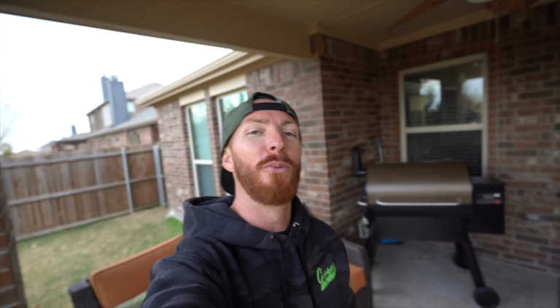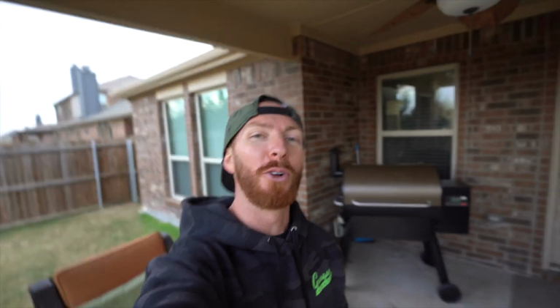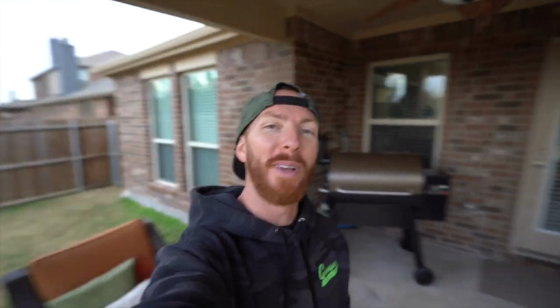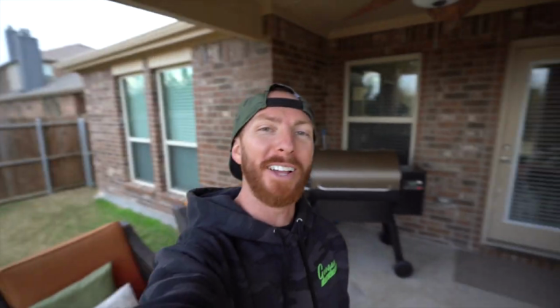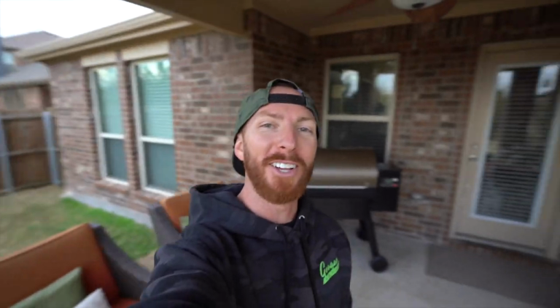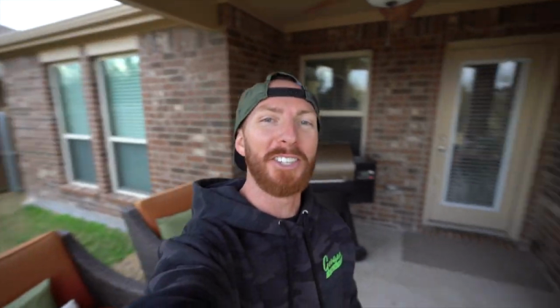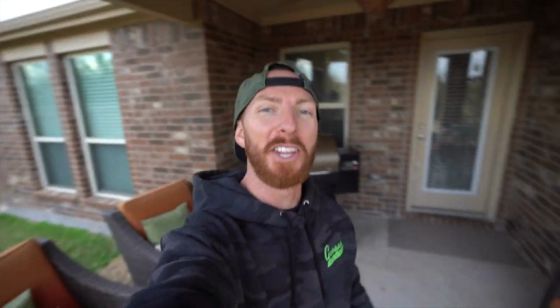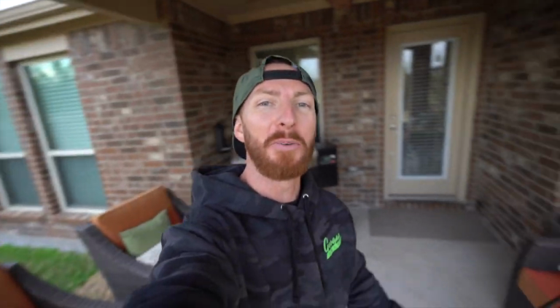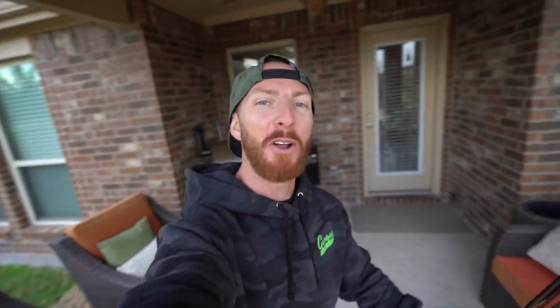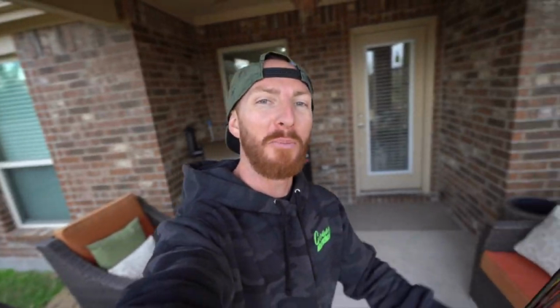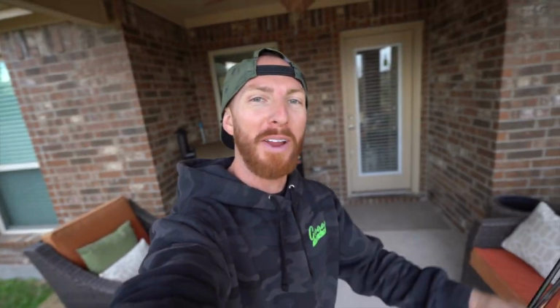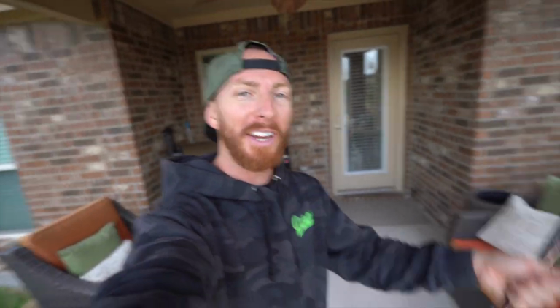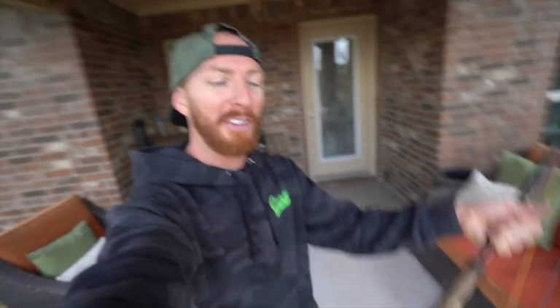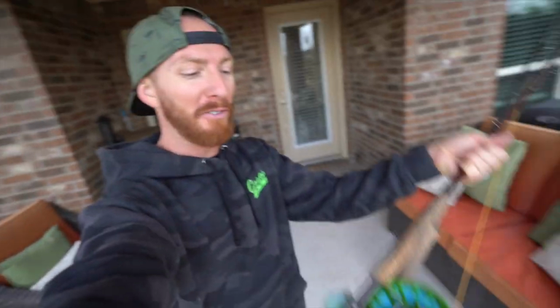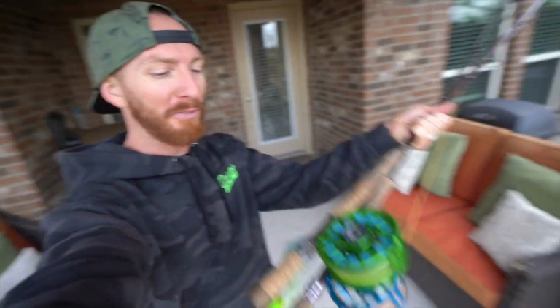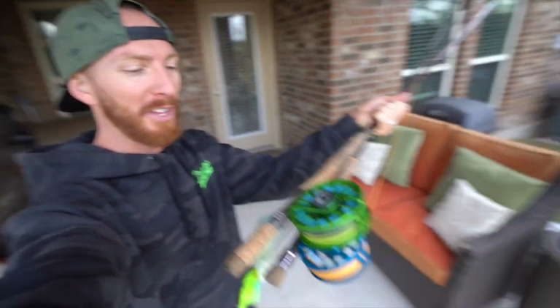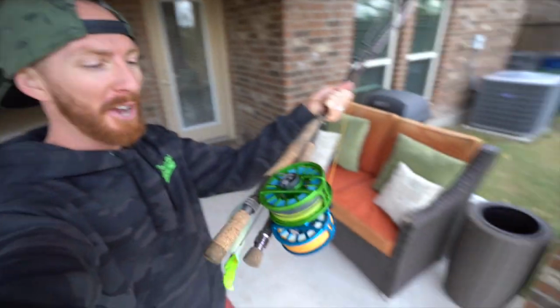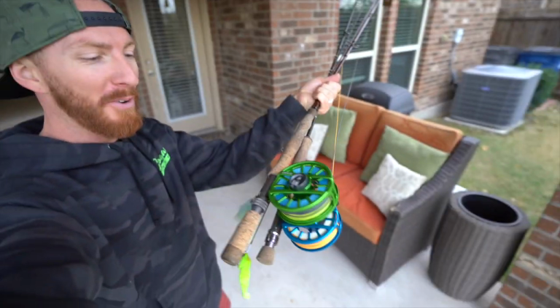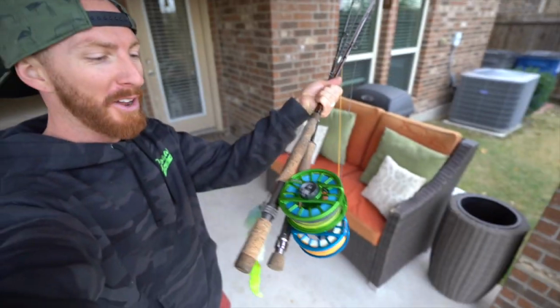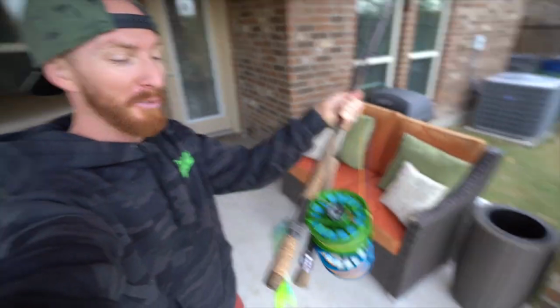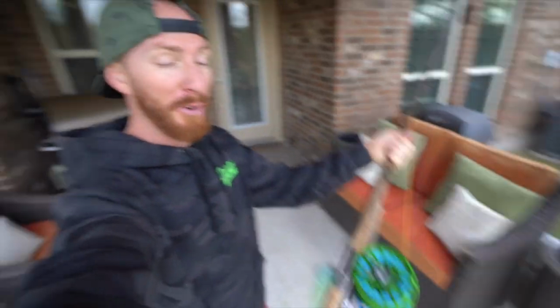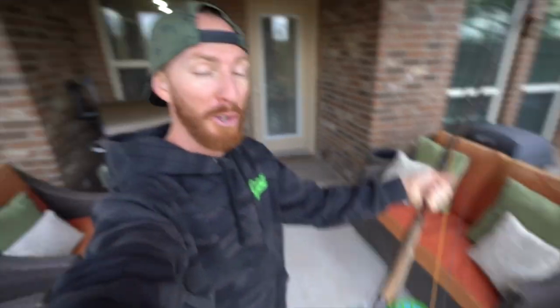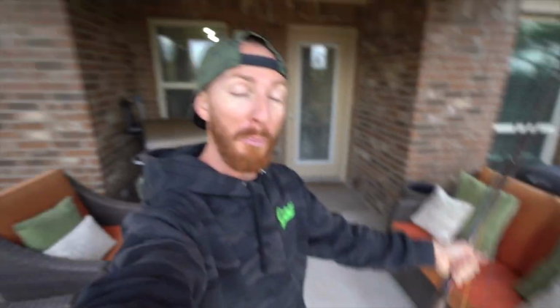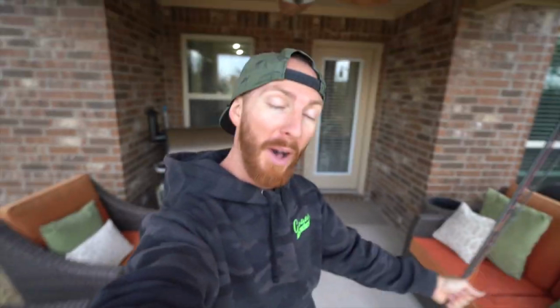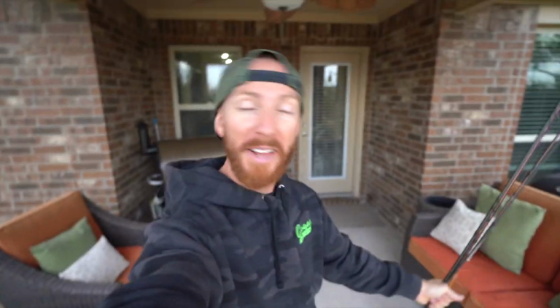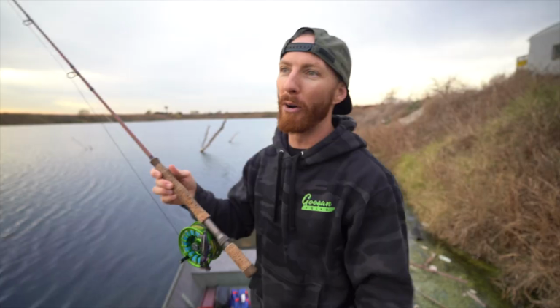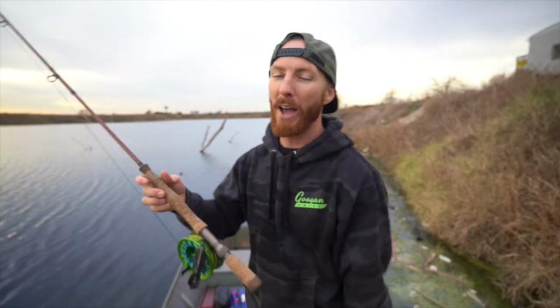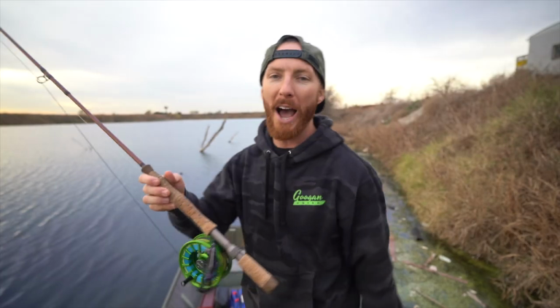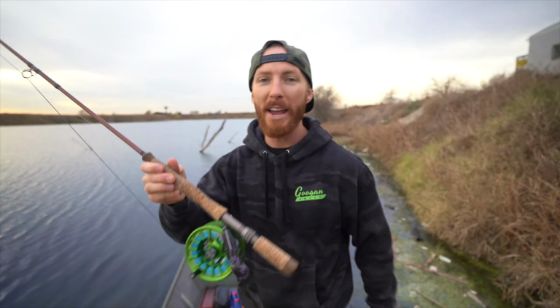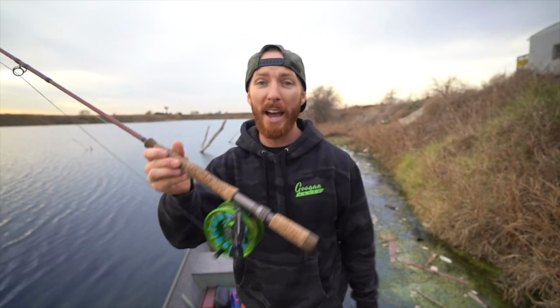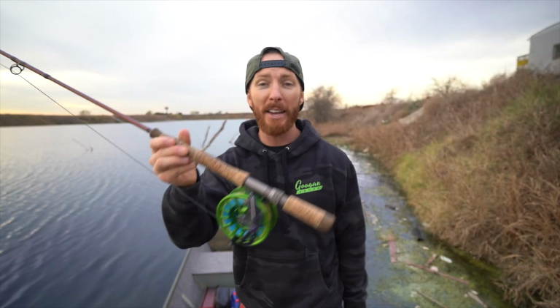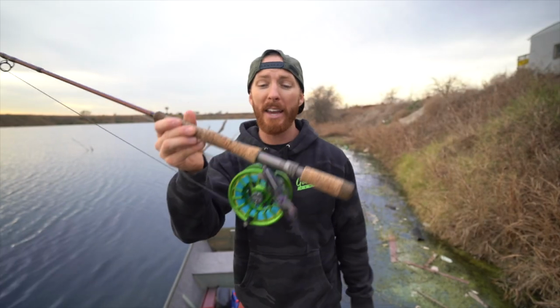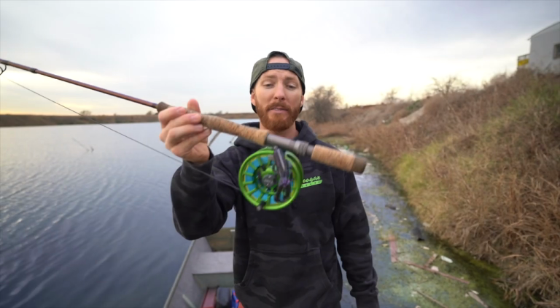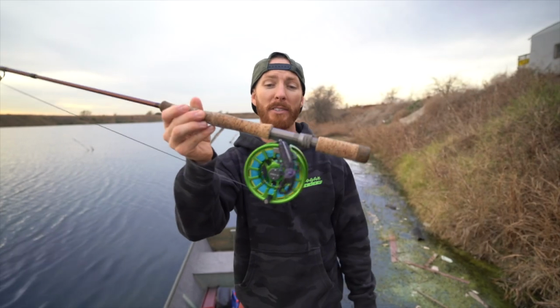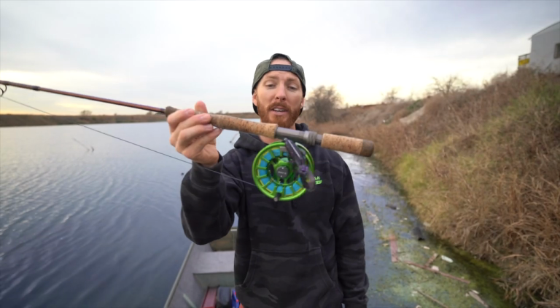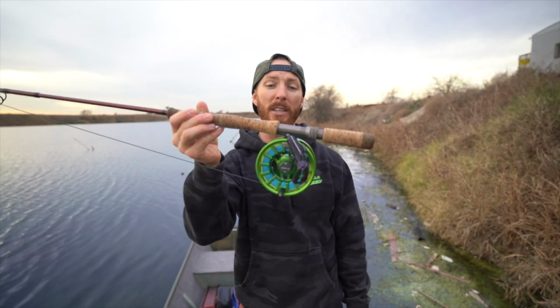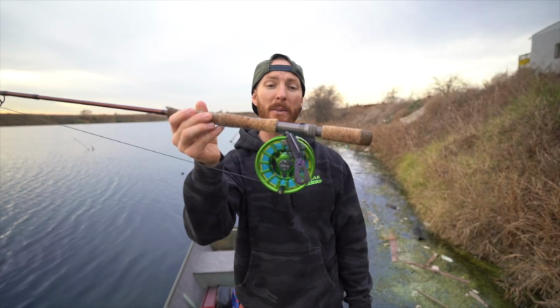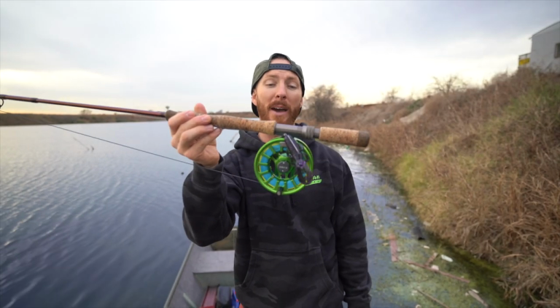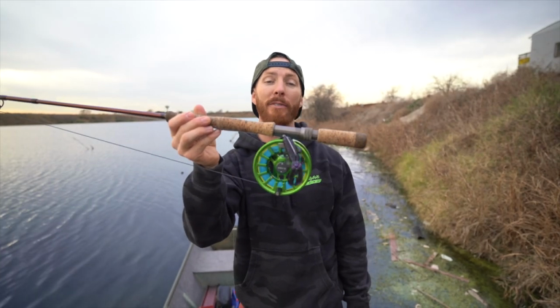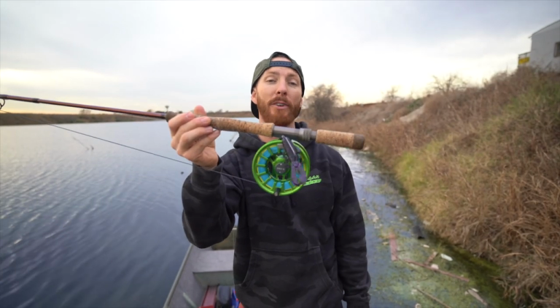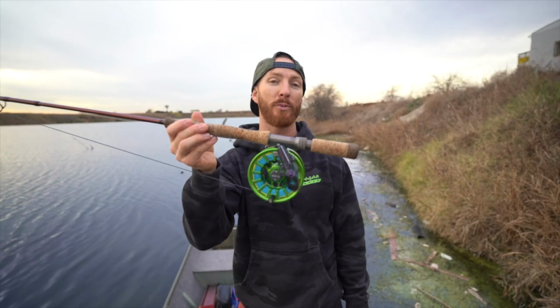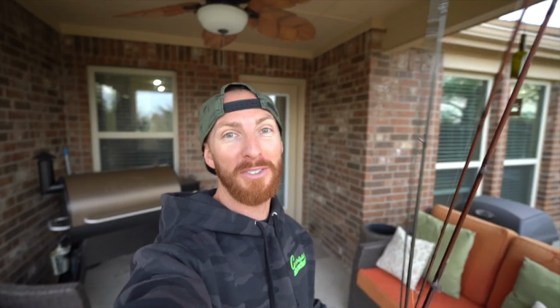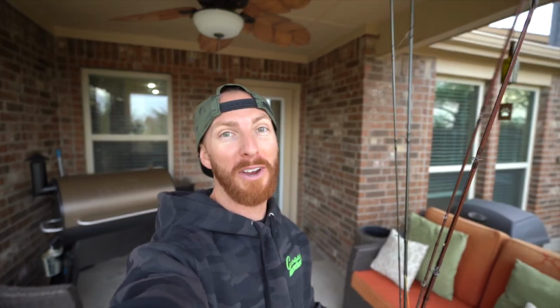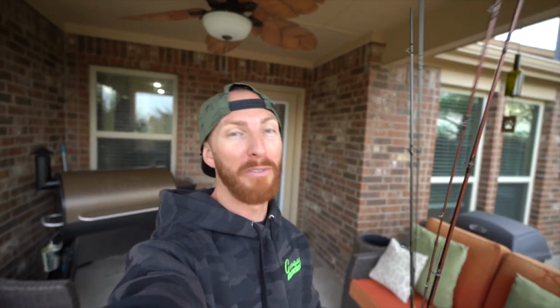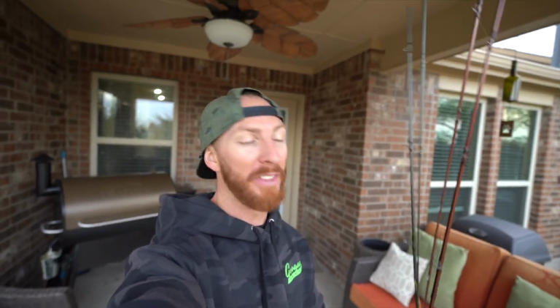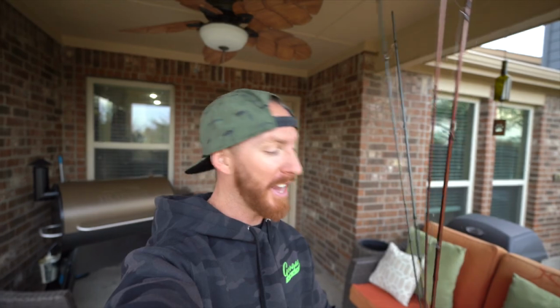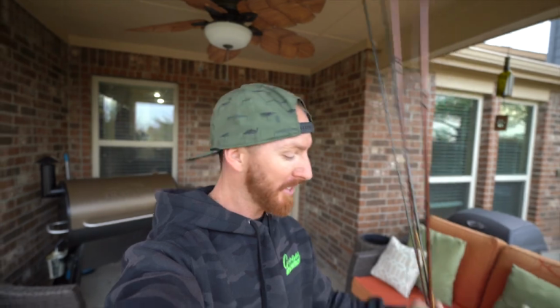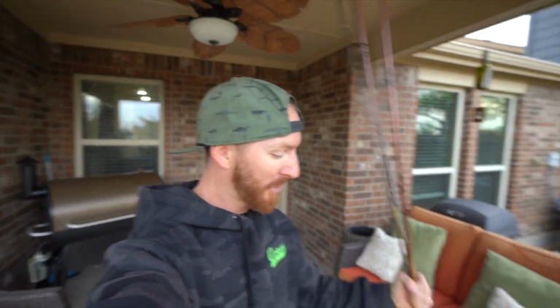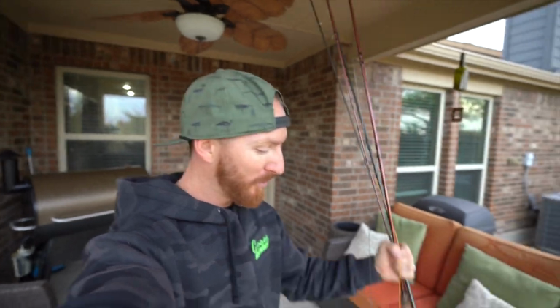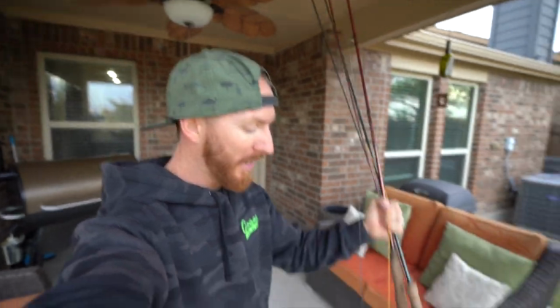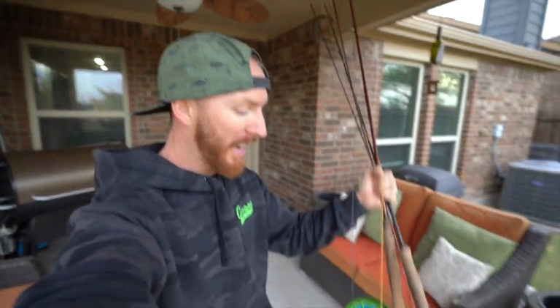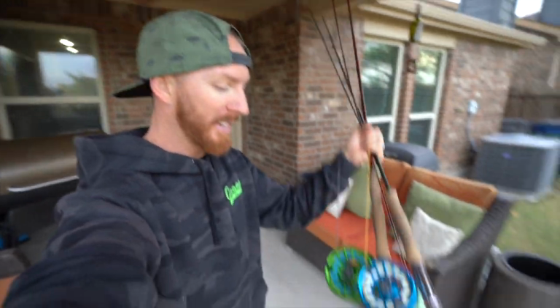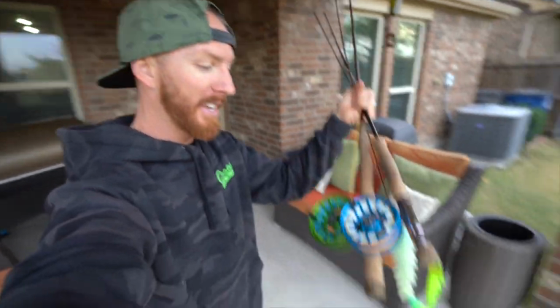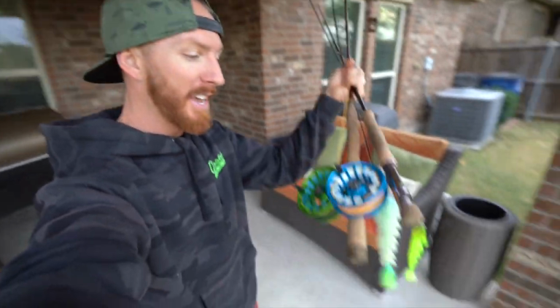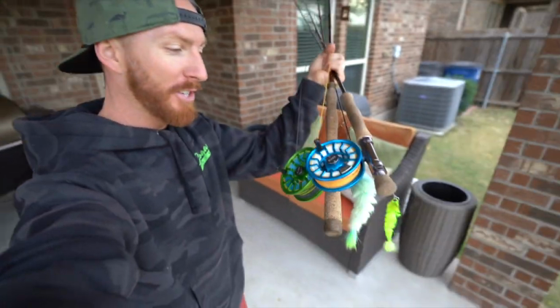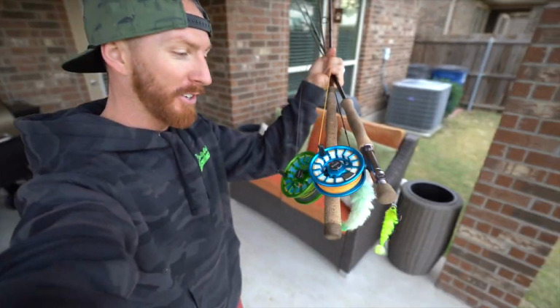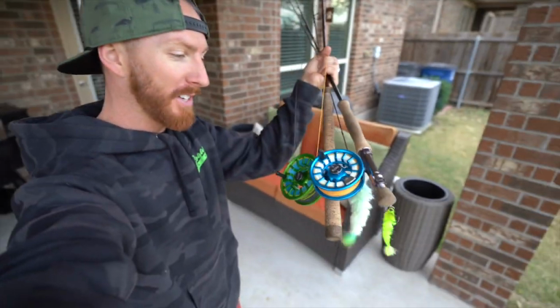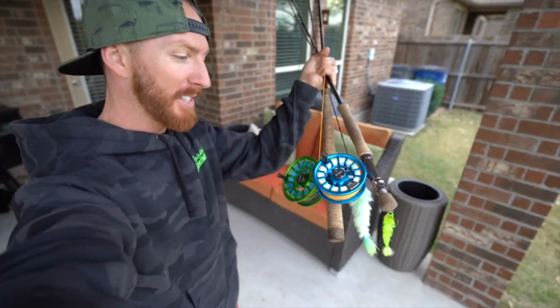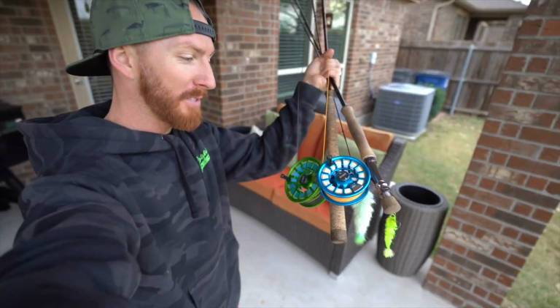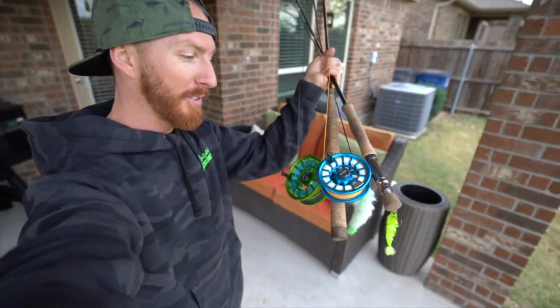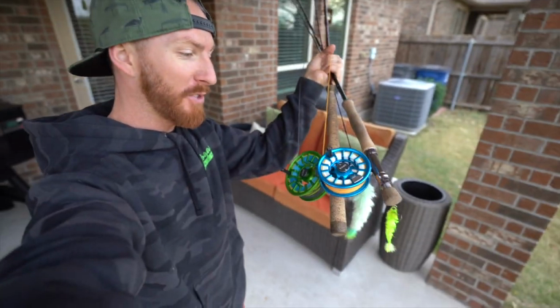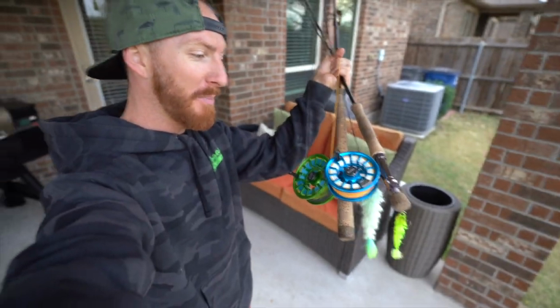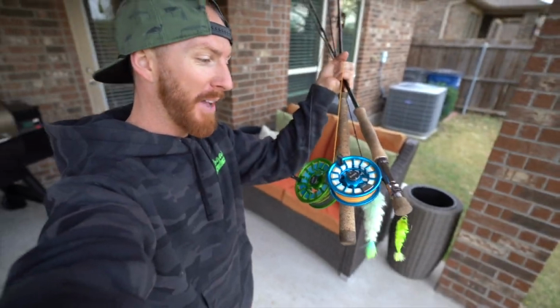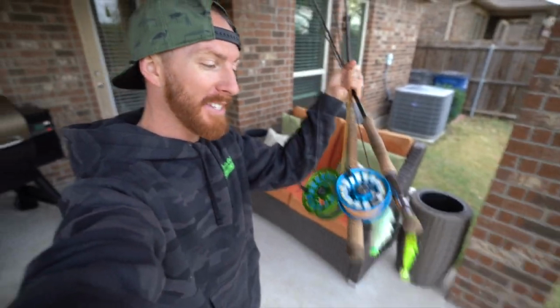Welcome back, y'all. Today we are breaking out the fly rod and reel, but with a Texas rig. That is right. Over the next two days, you're going to see us fish the banks.